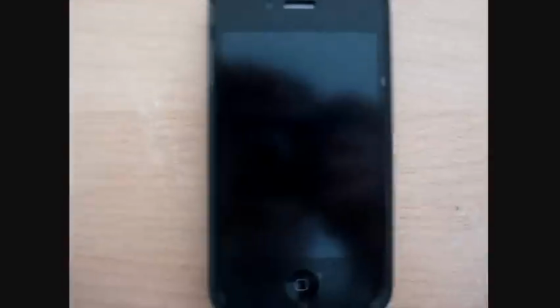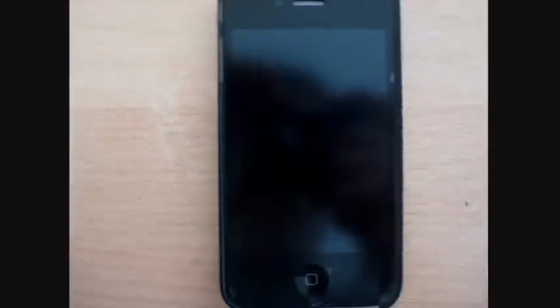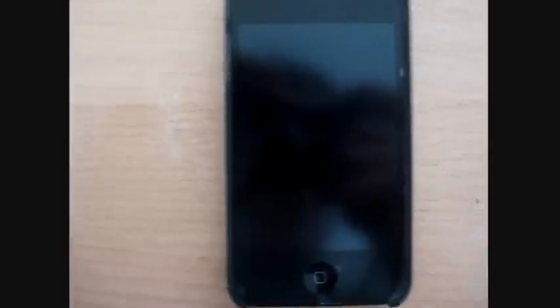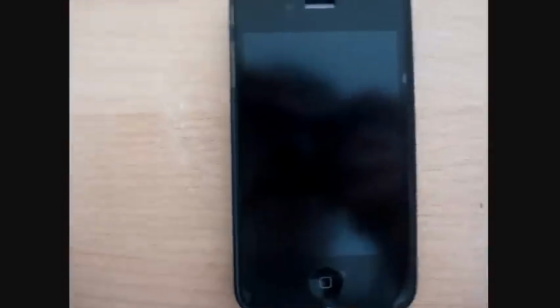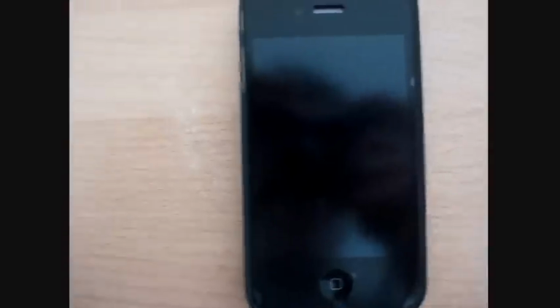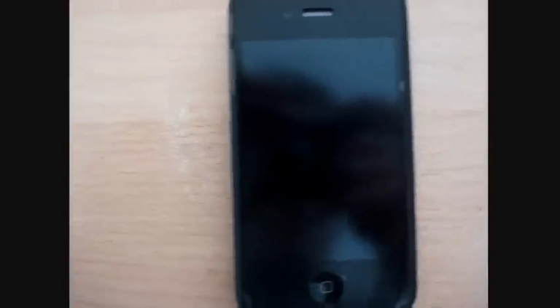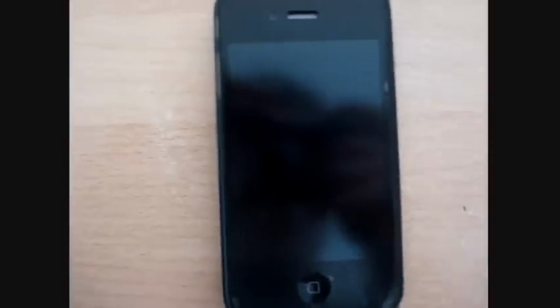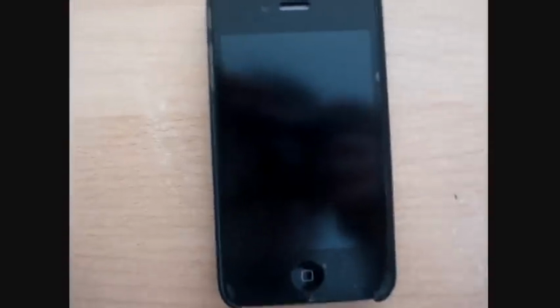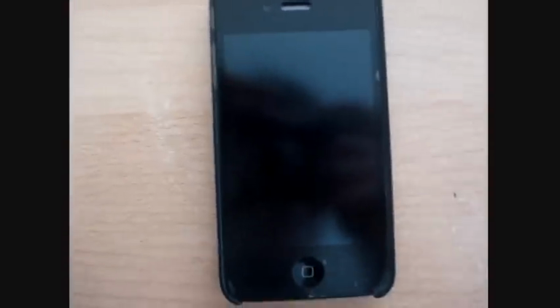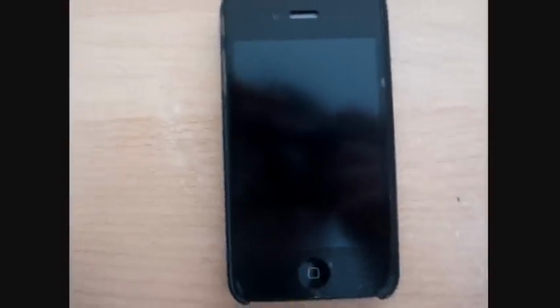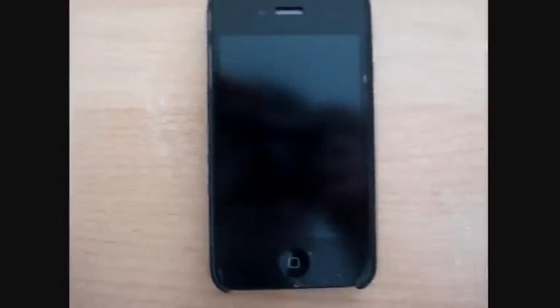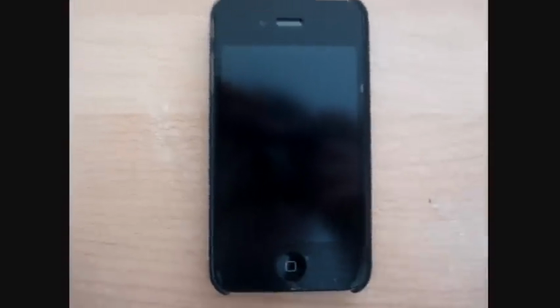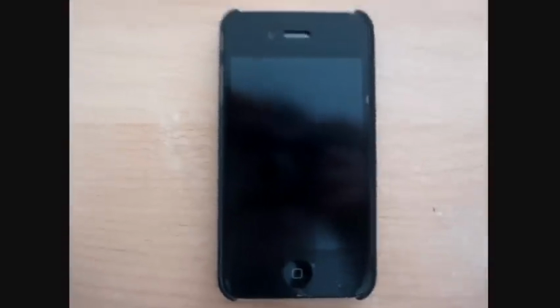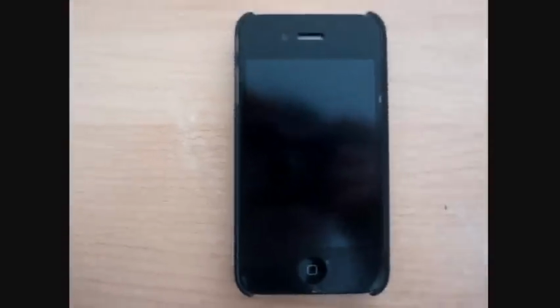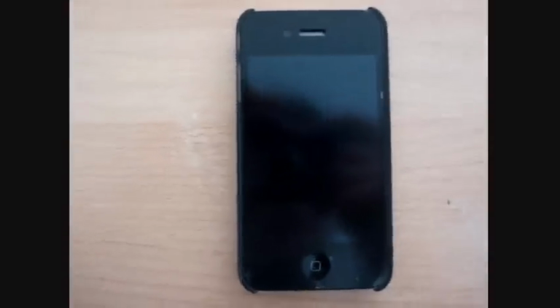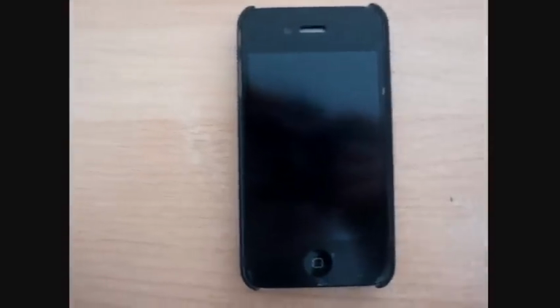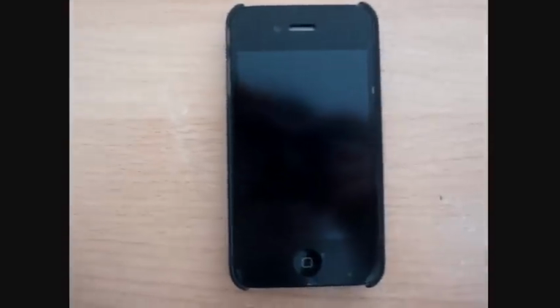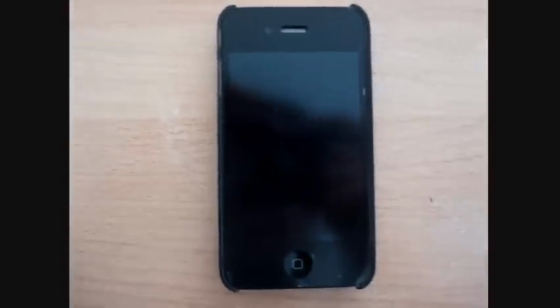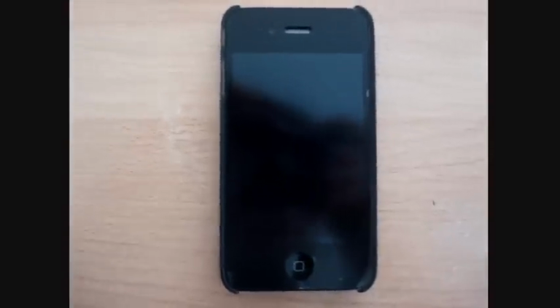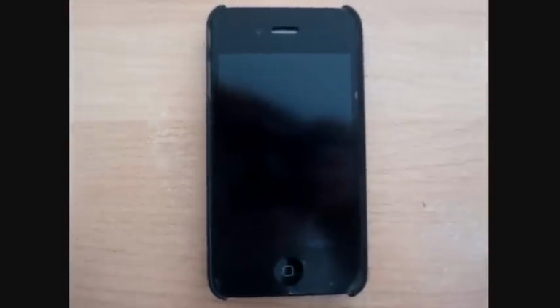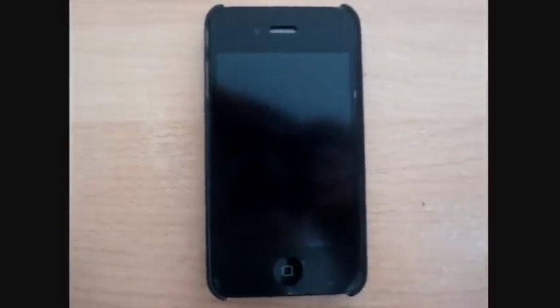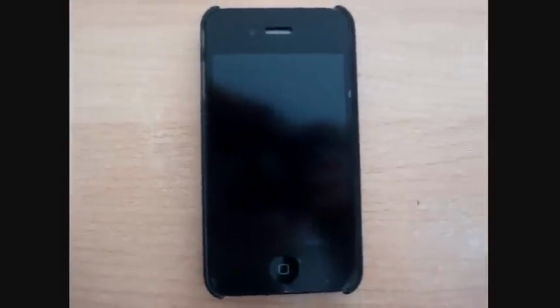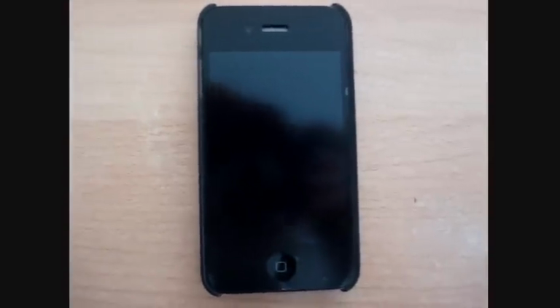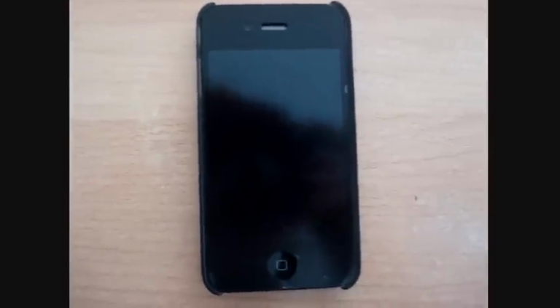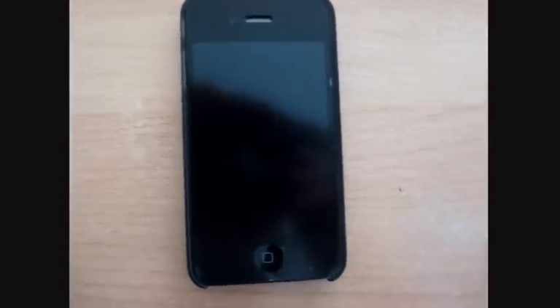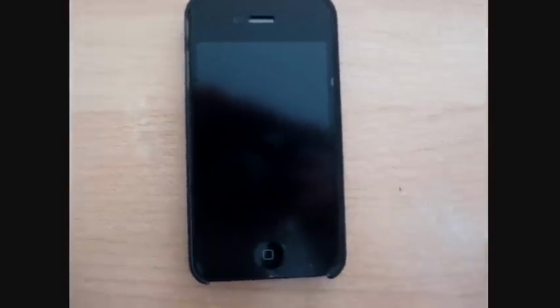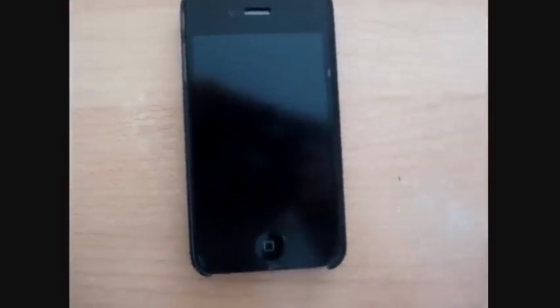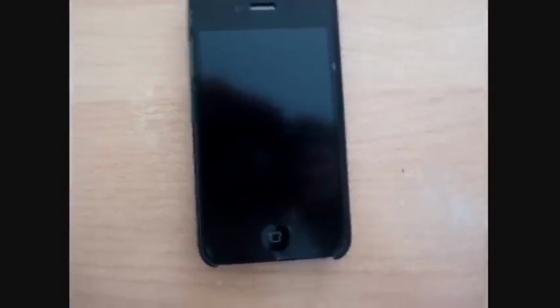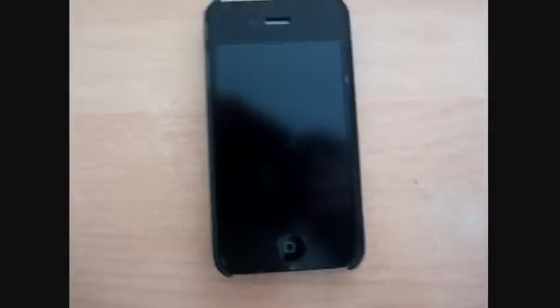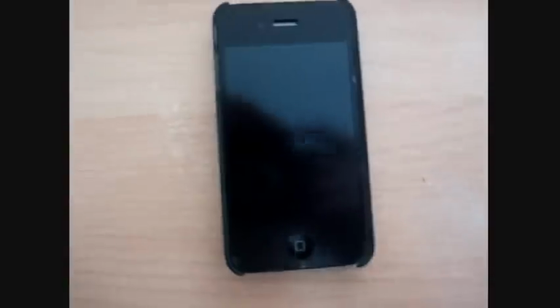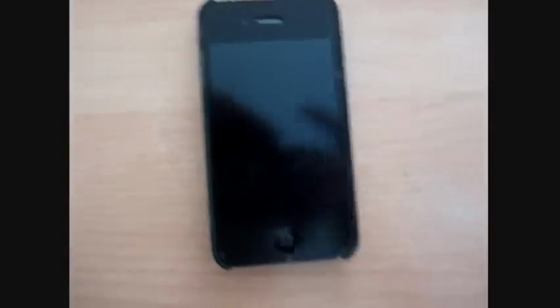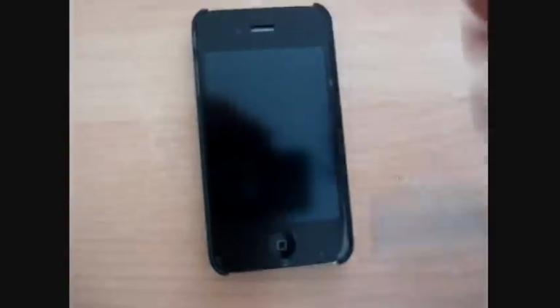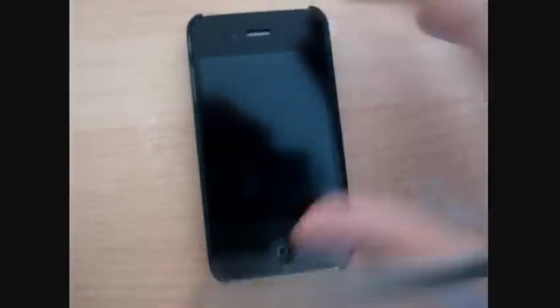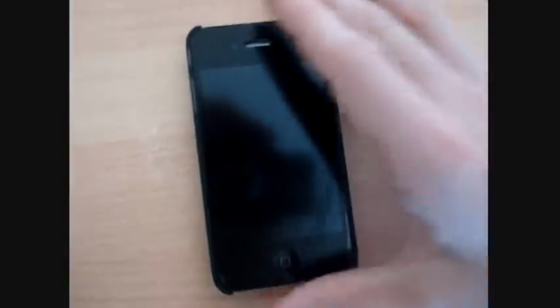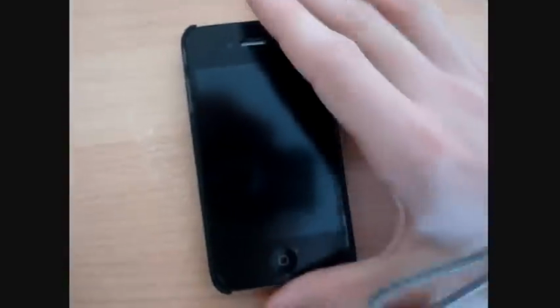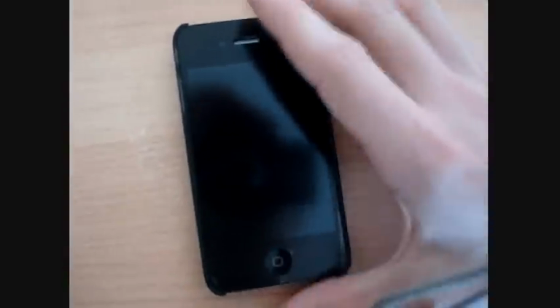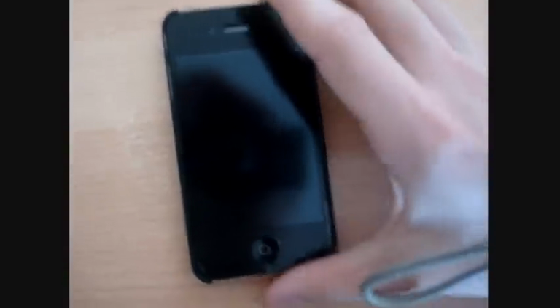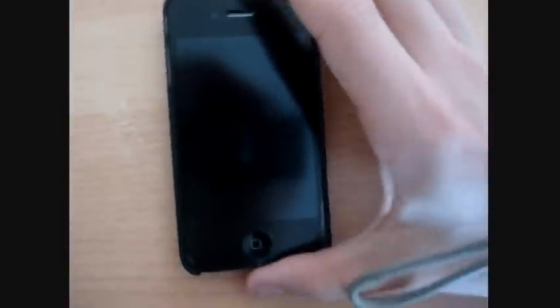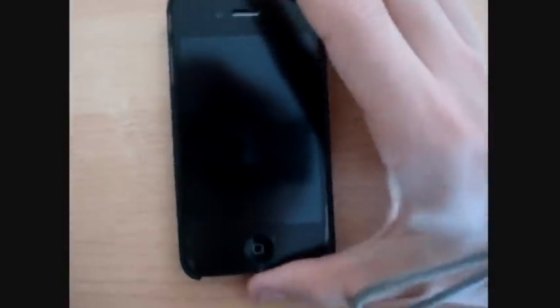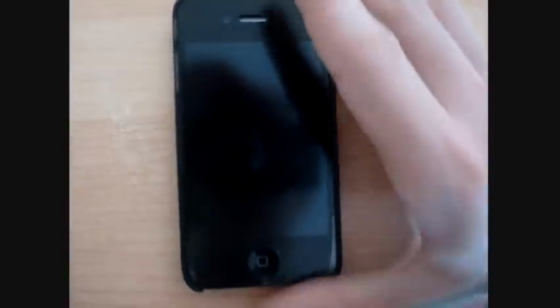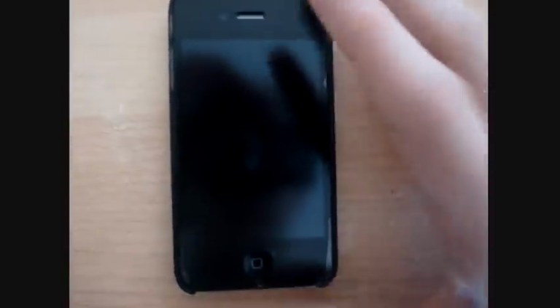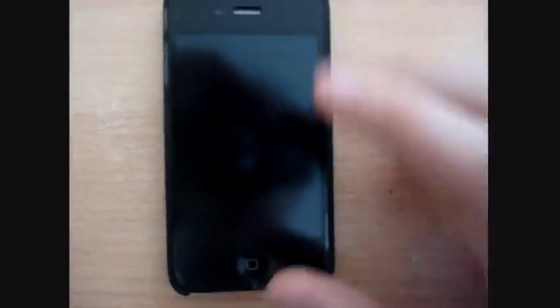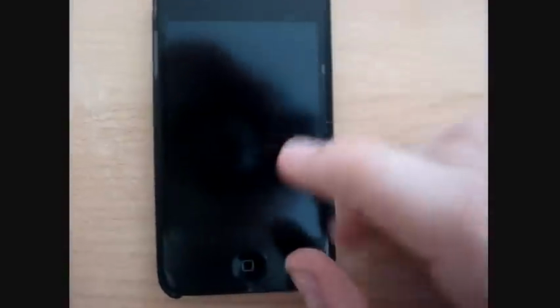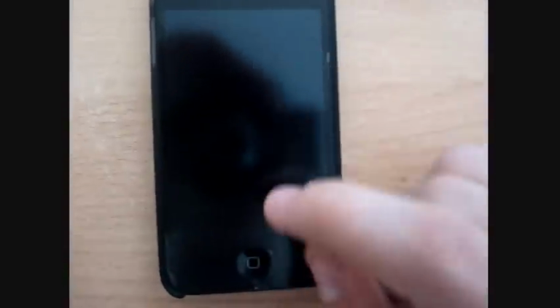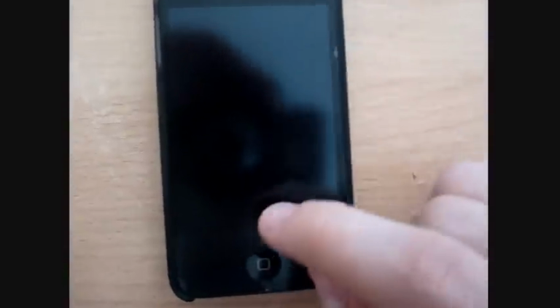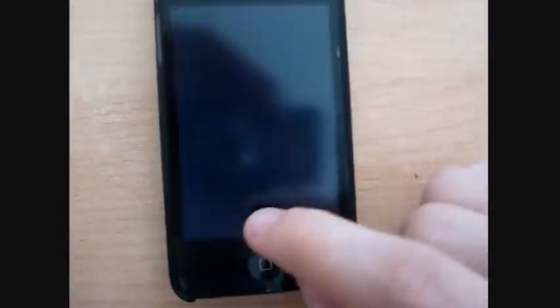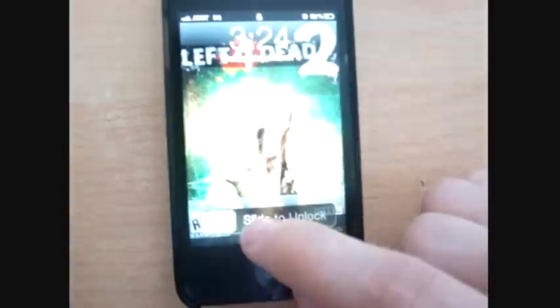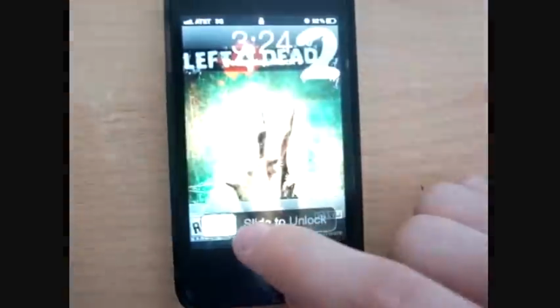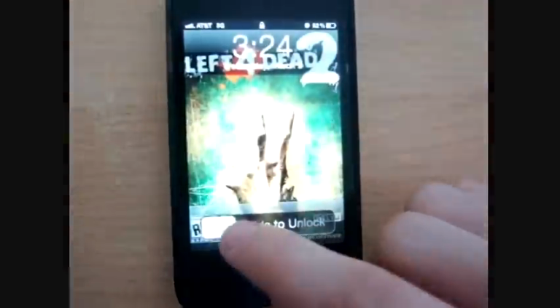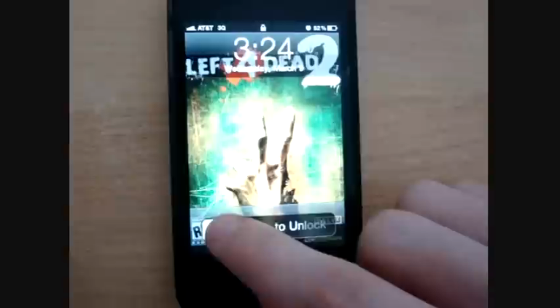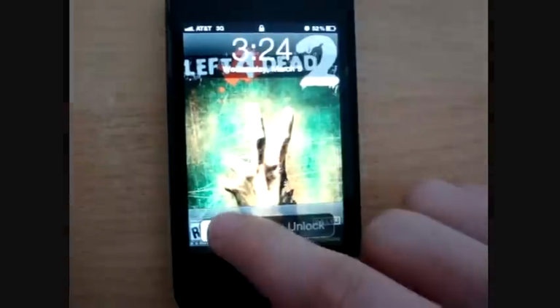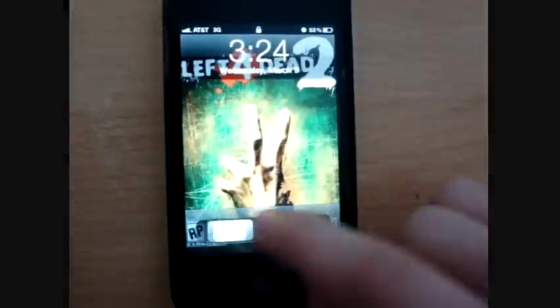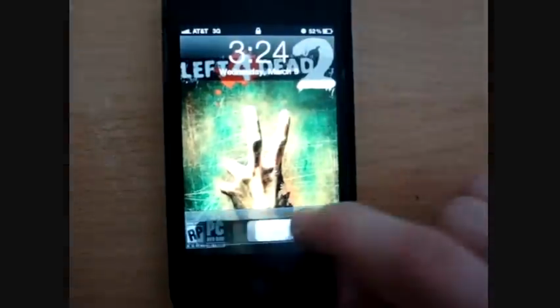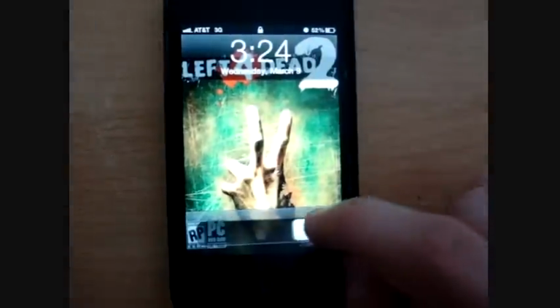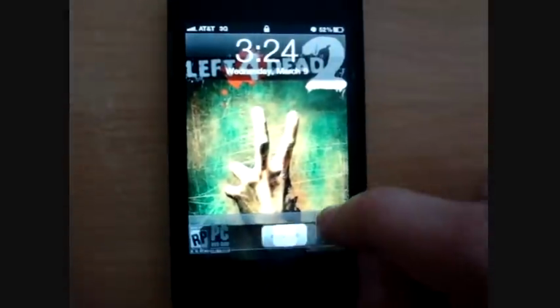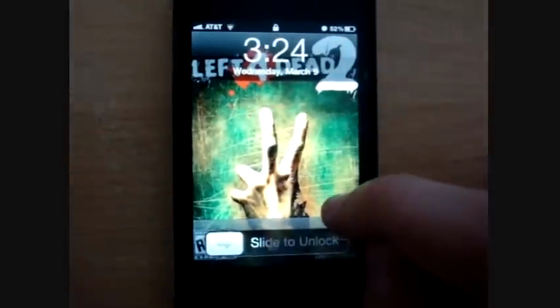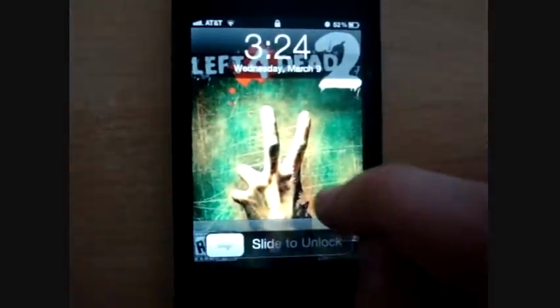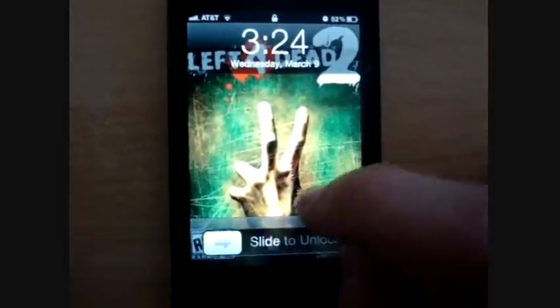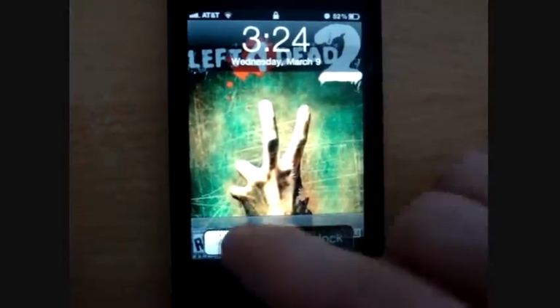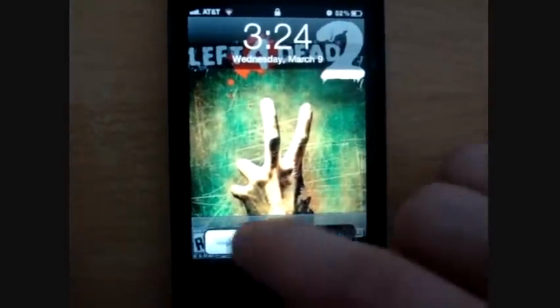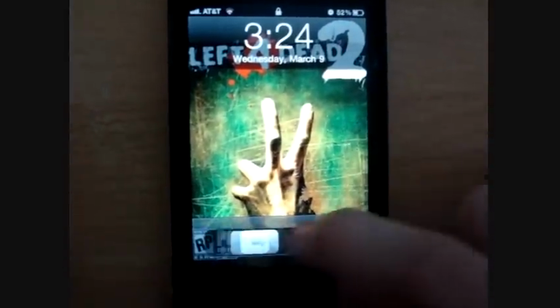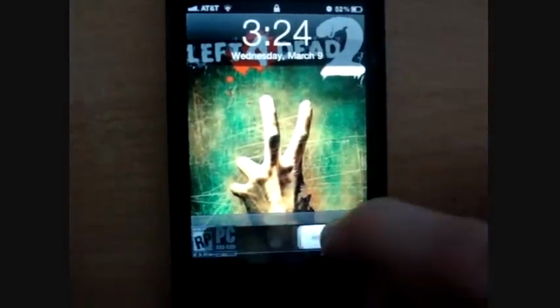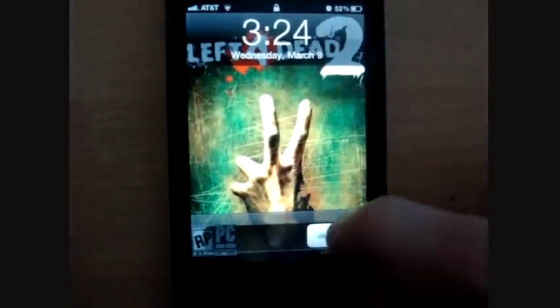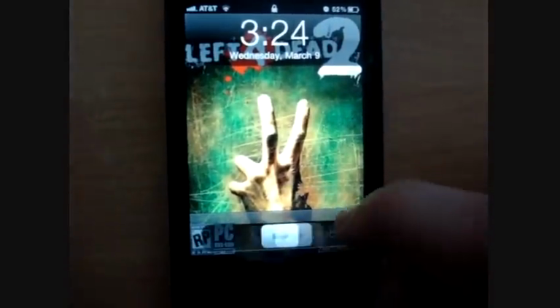Hey YouTube, this is XNFS4MastersX, and I'm going to be showing you how to get the Android lock when you log in your phone.